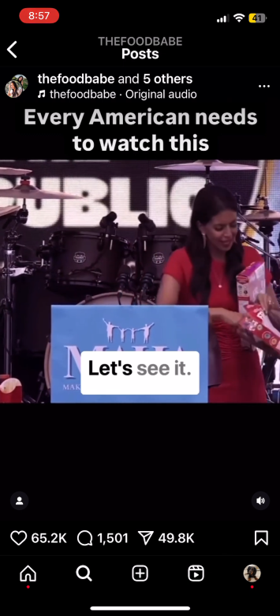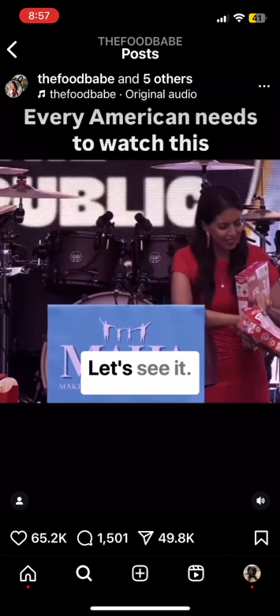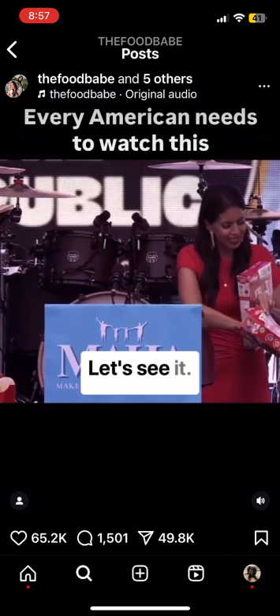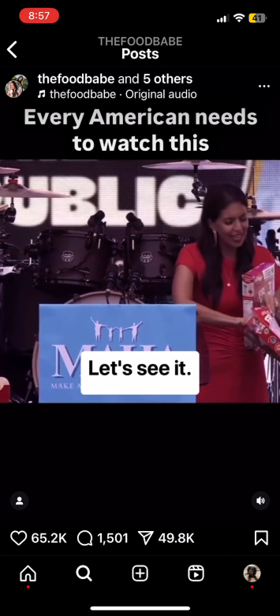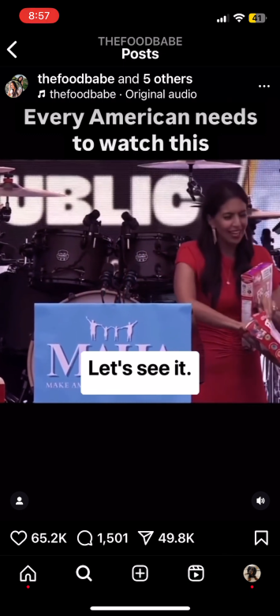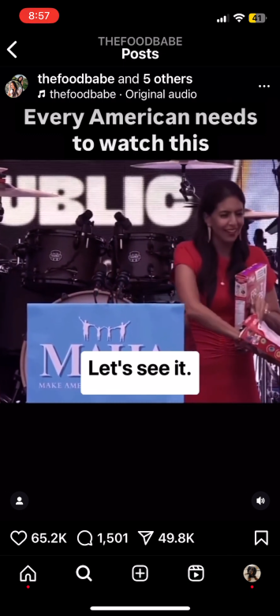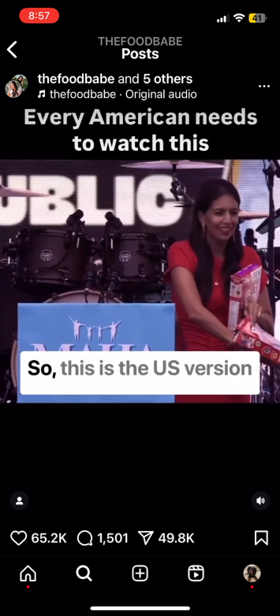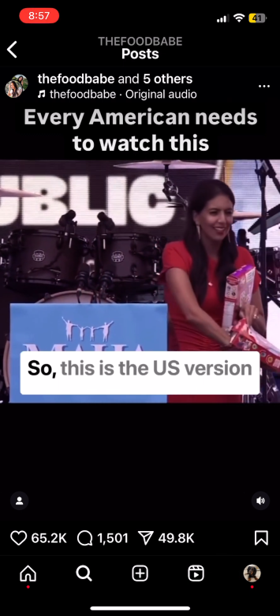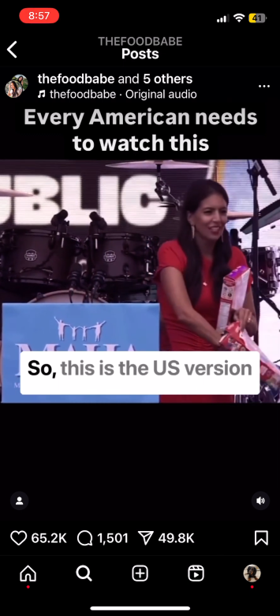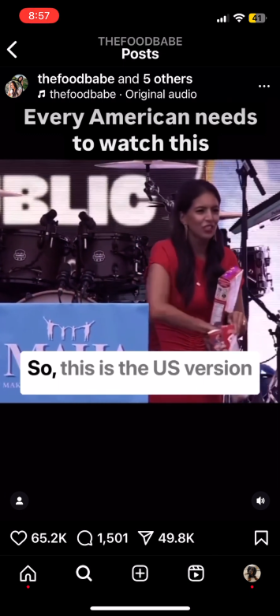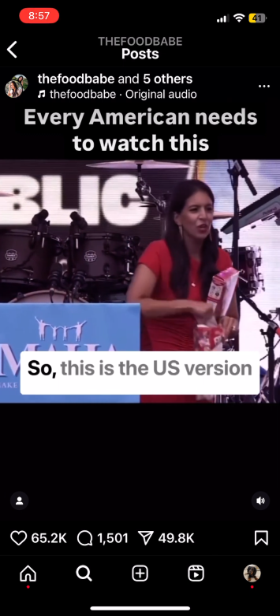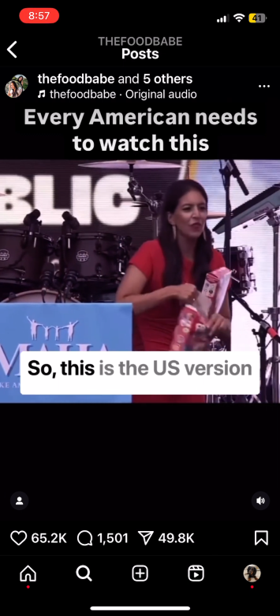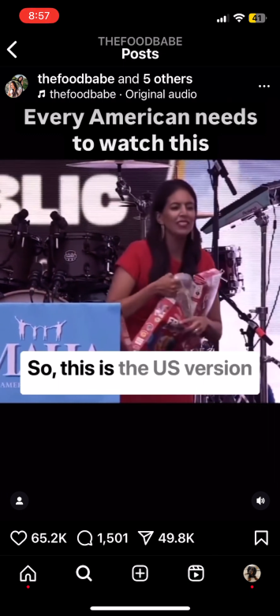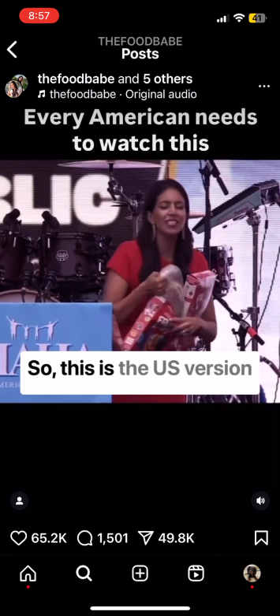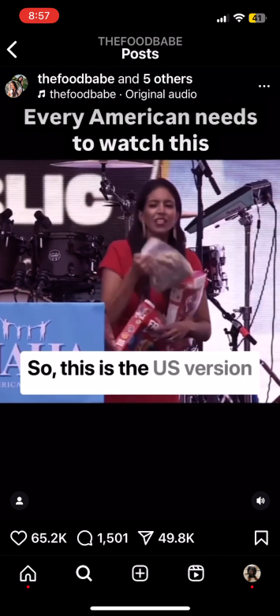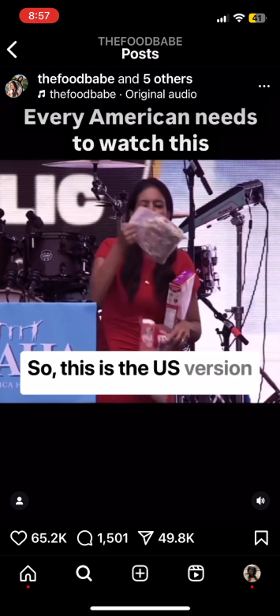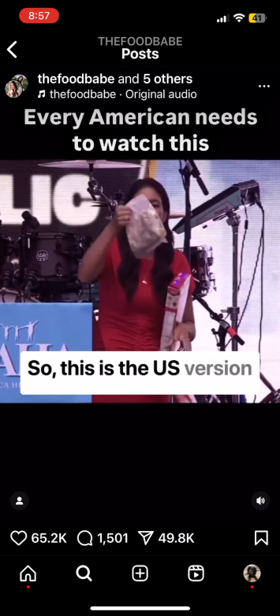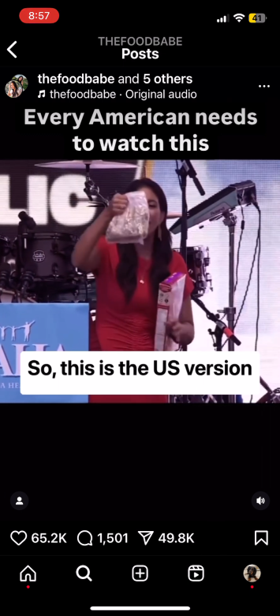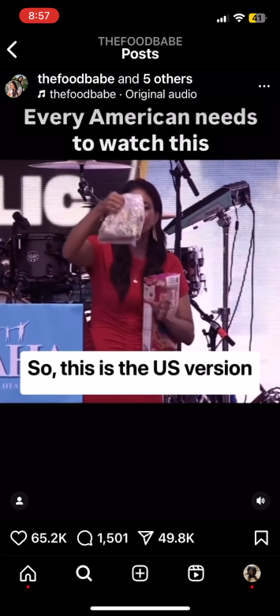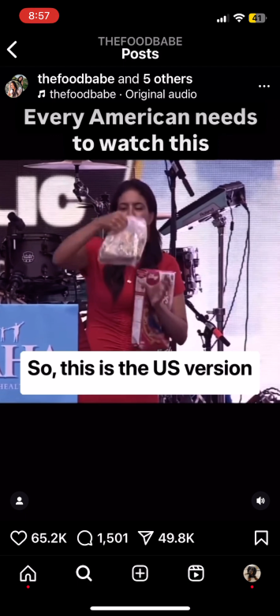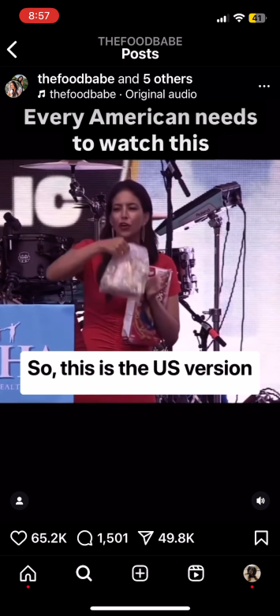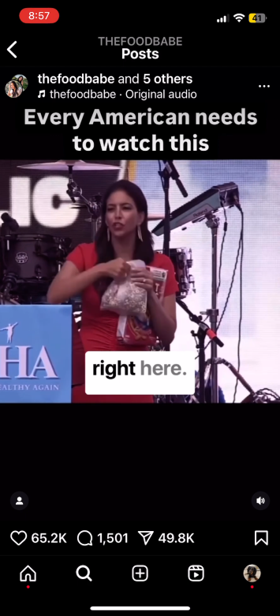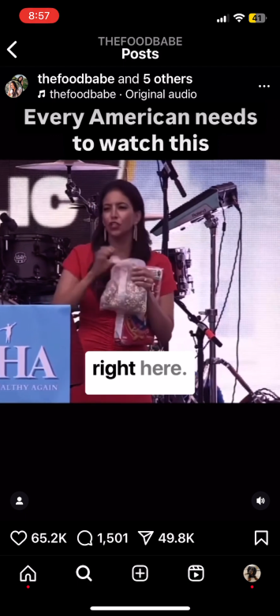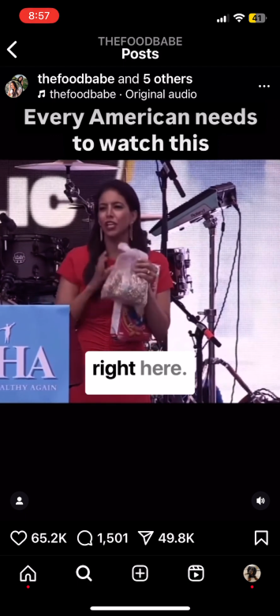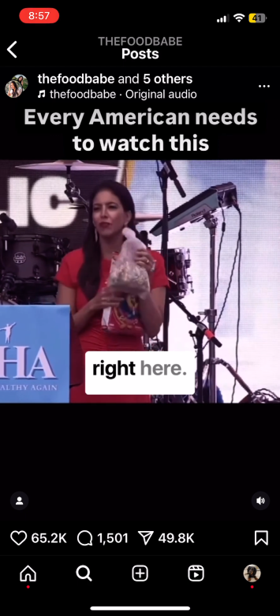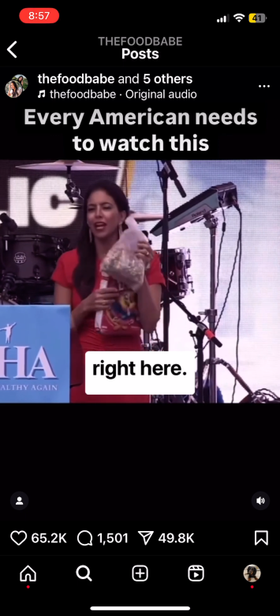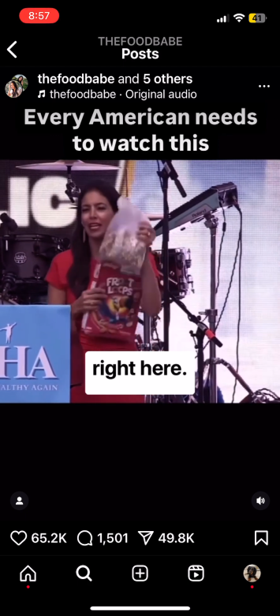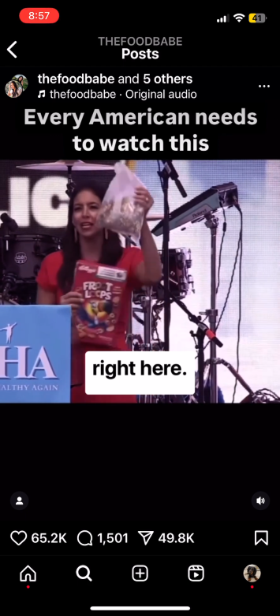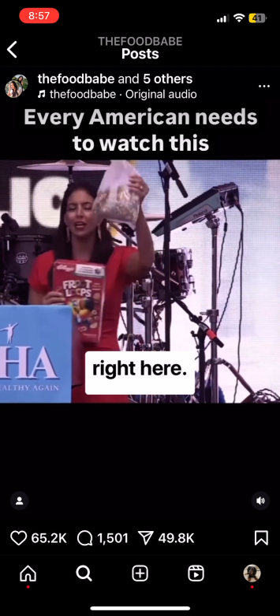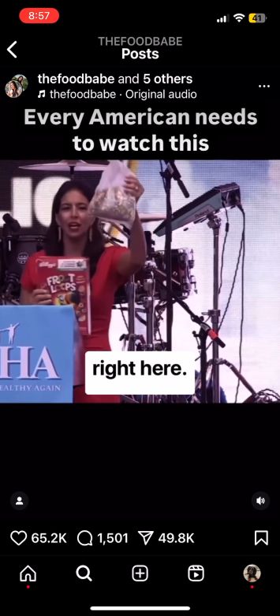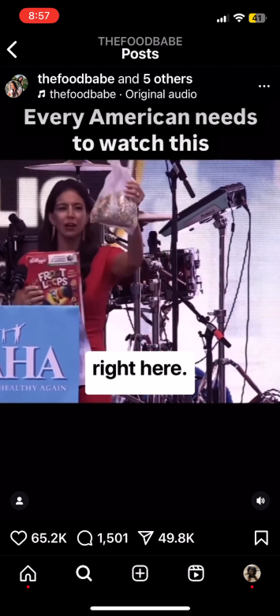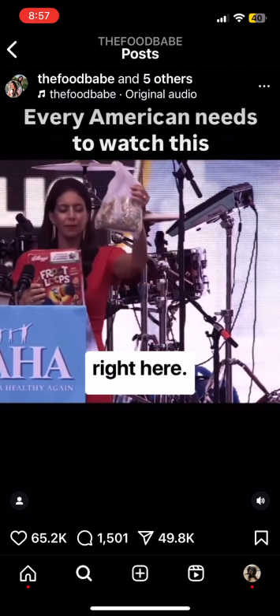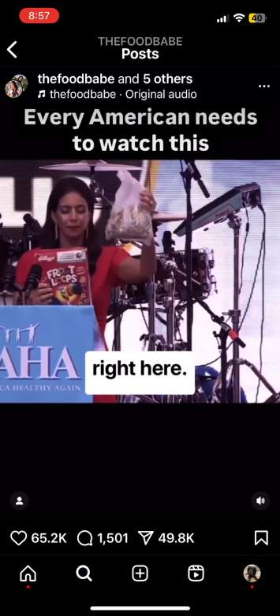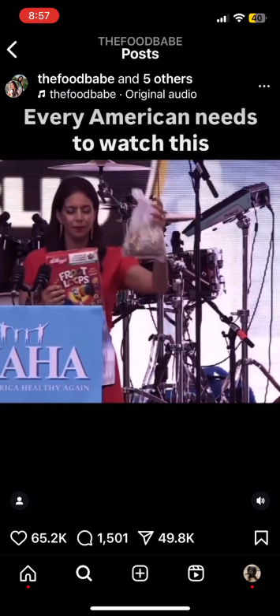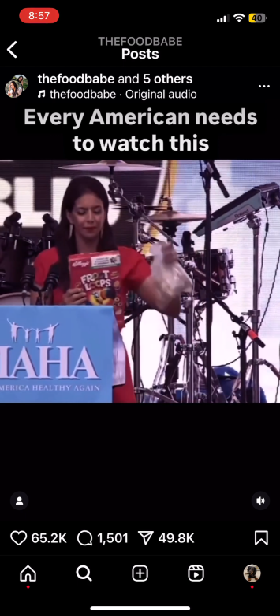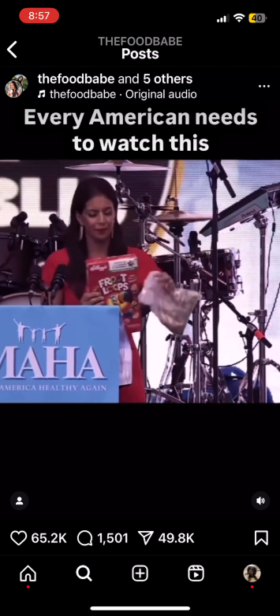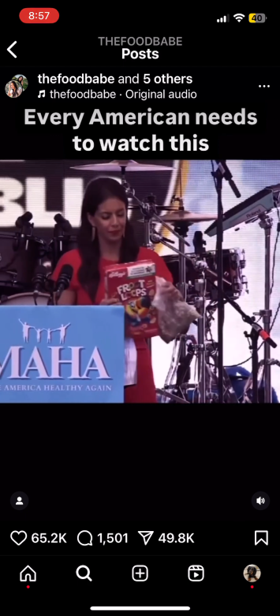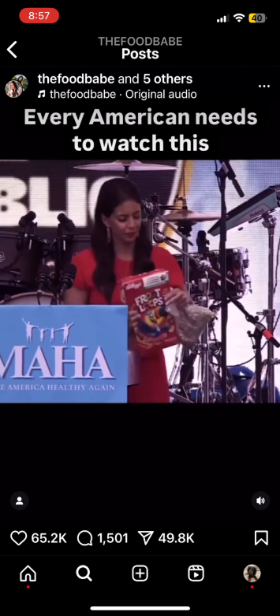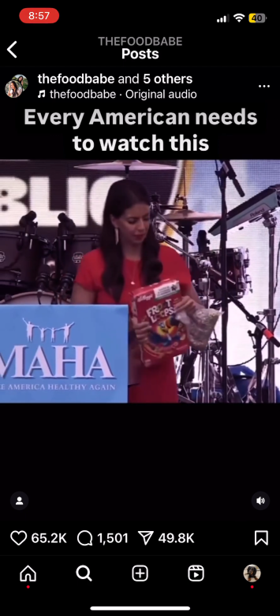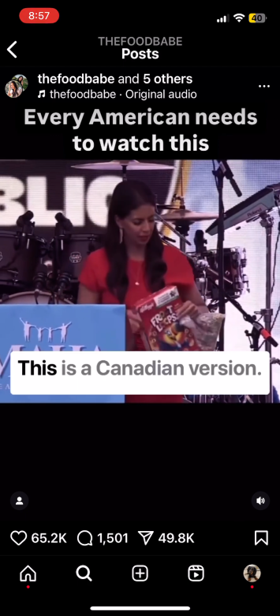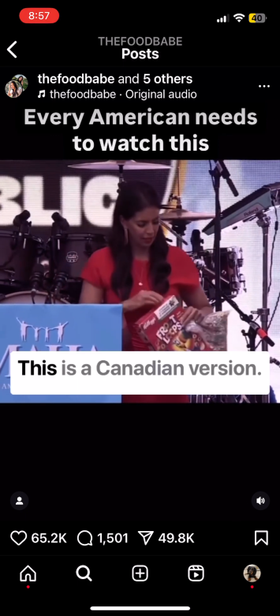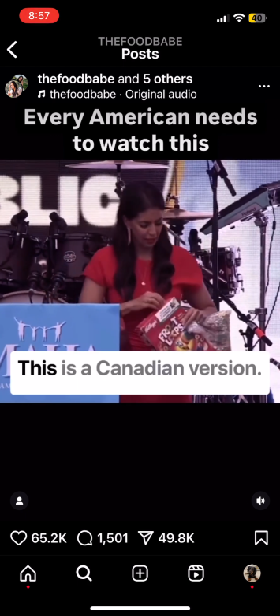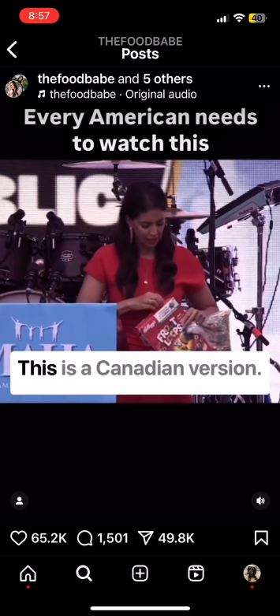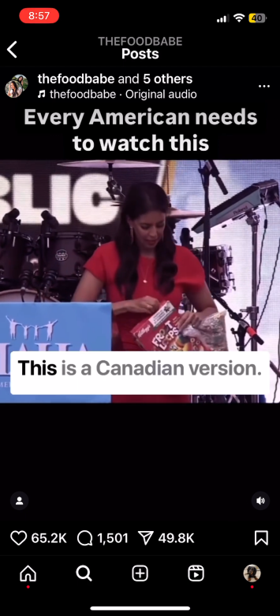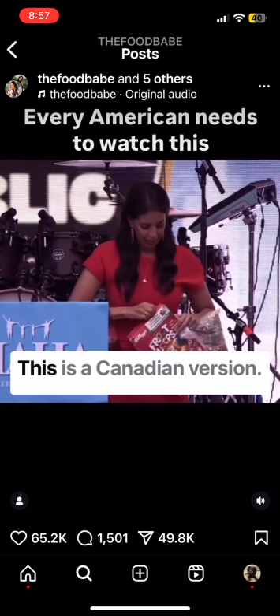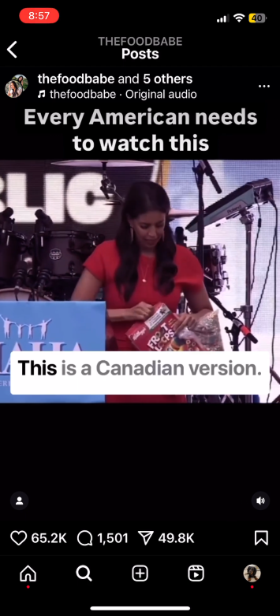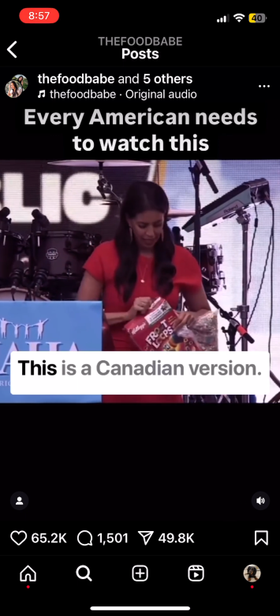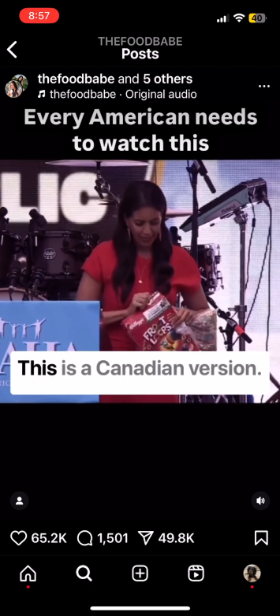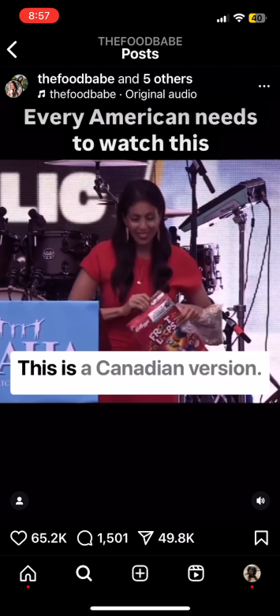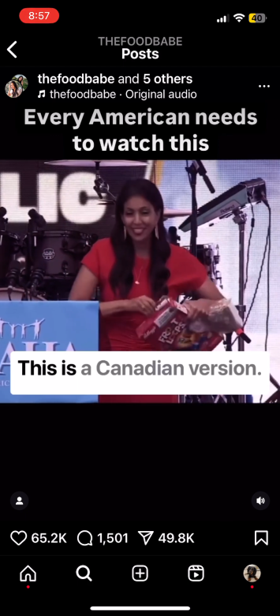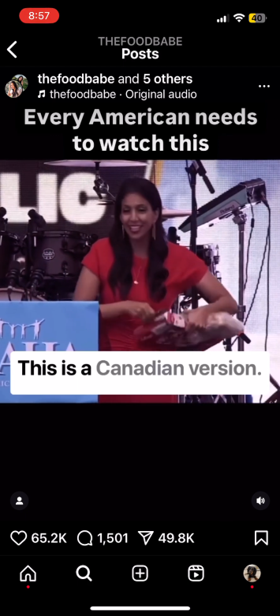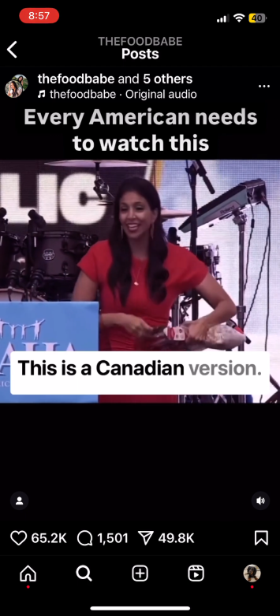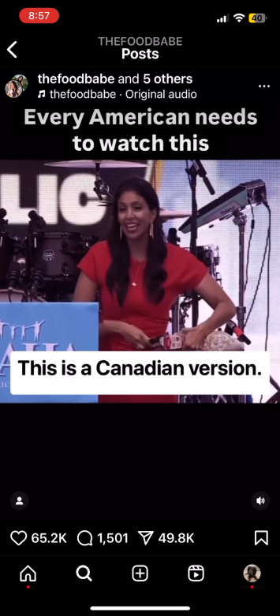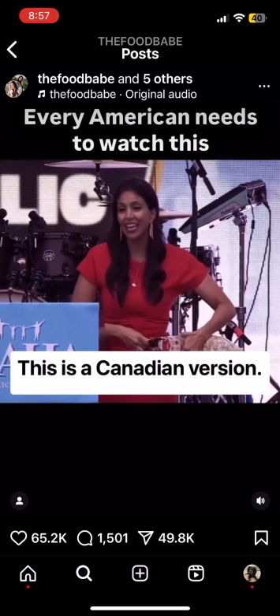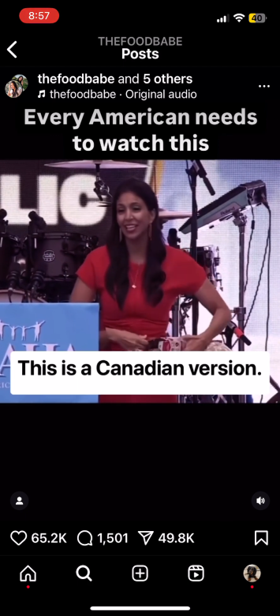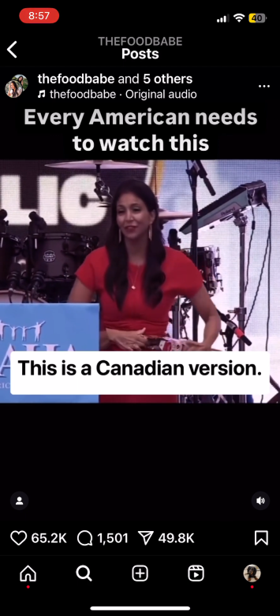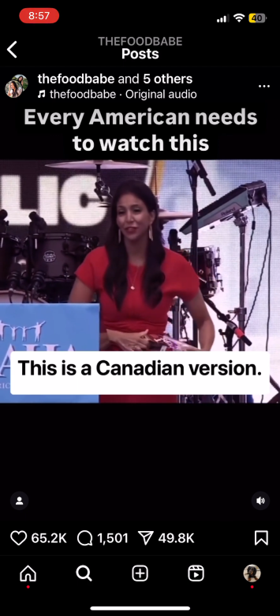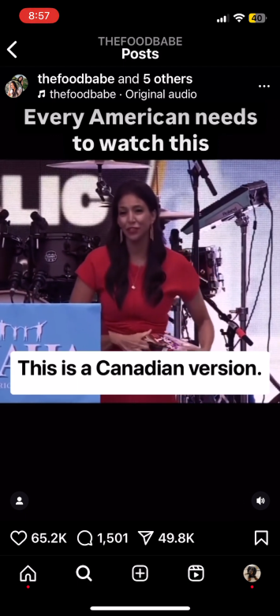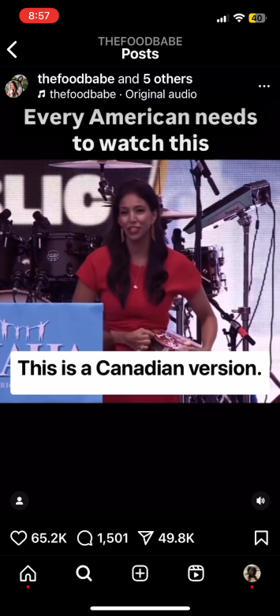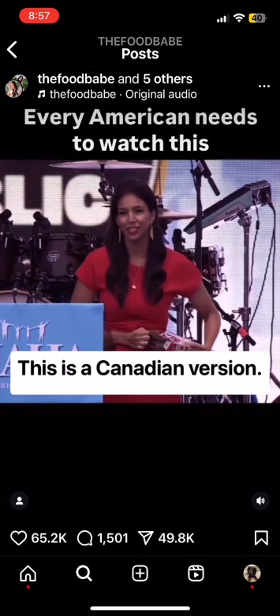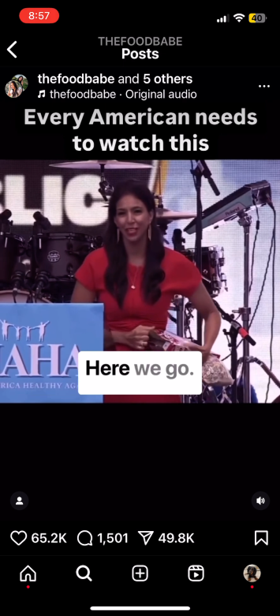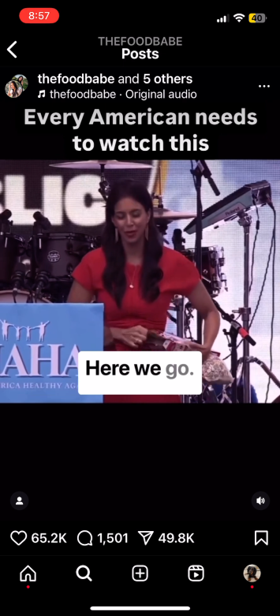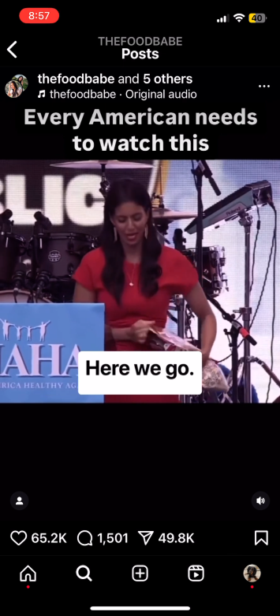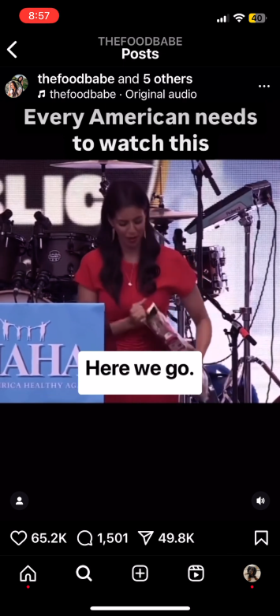So this is the US version right here, and this is the Canadian version. Here we go.